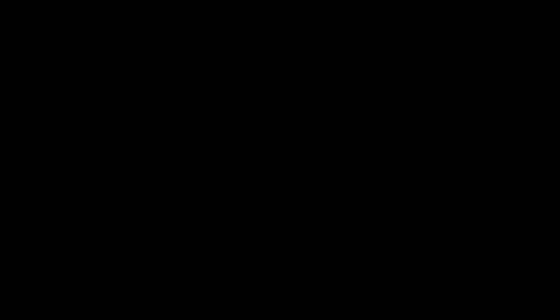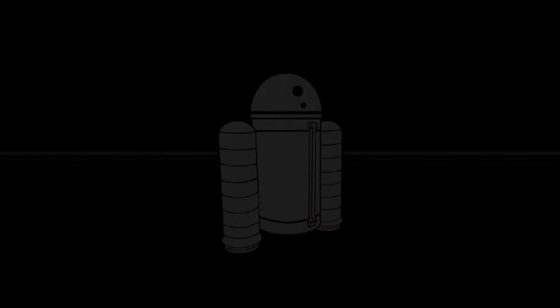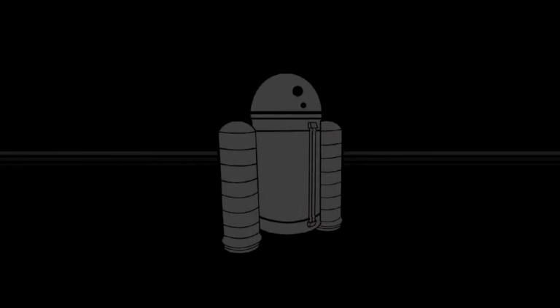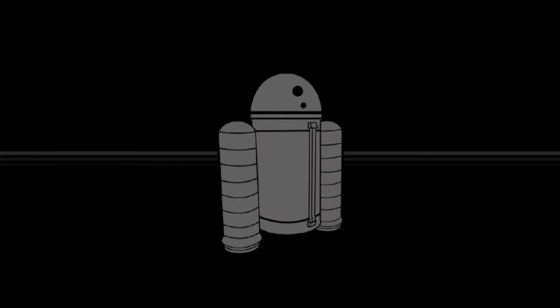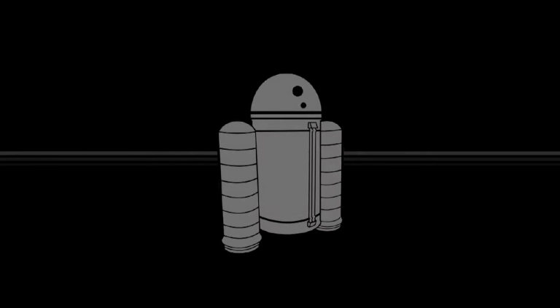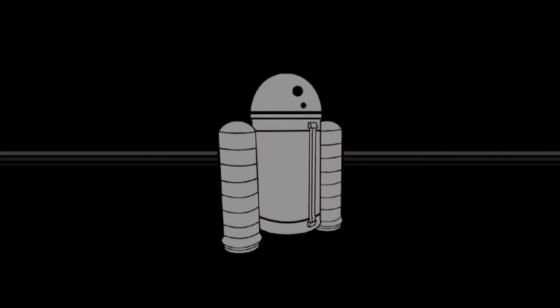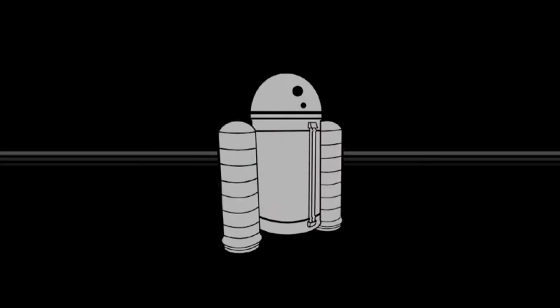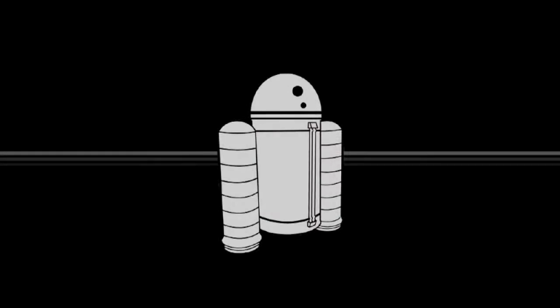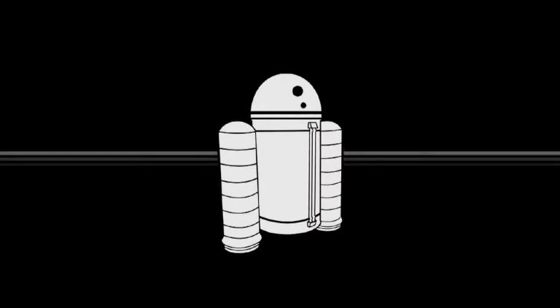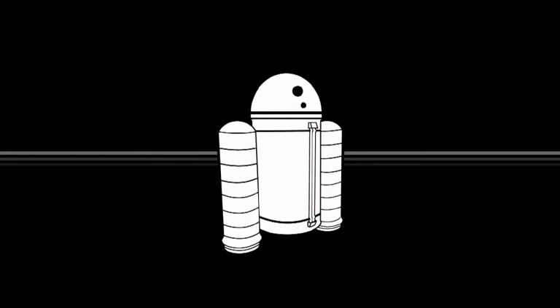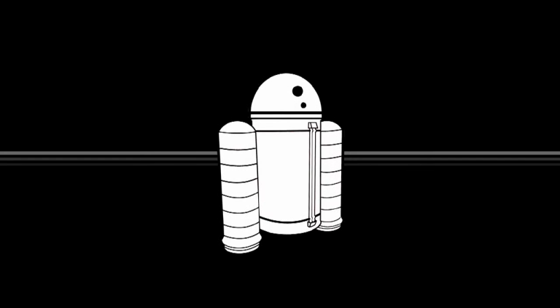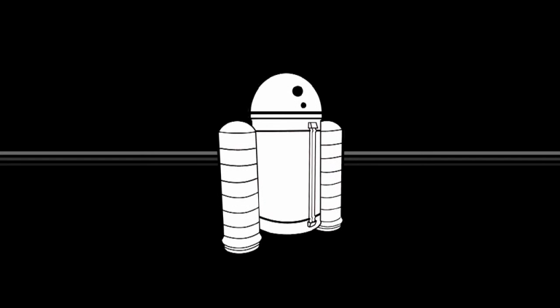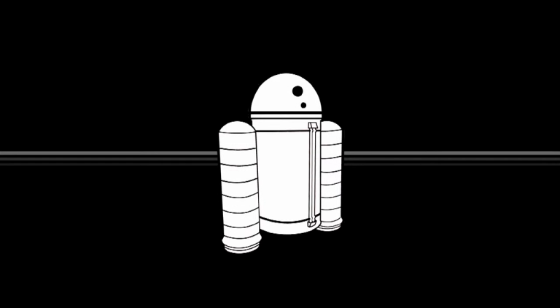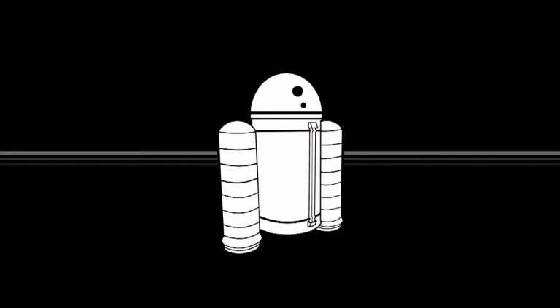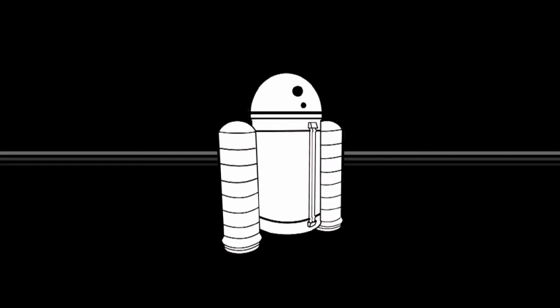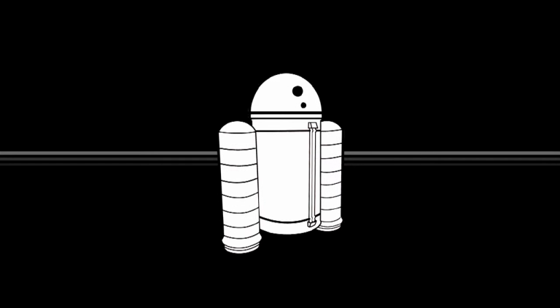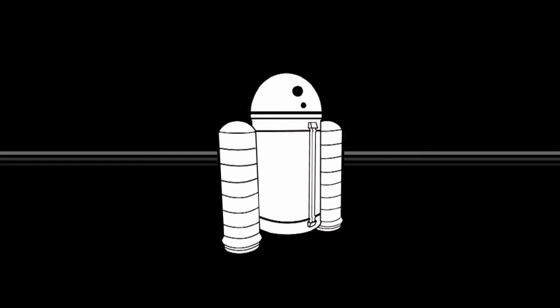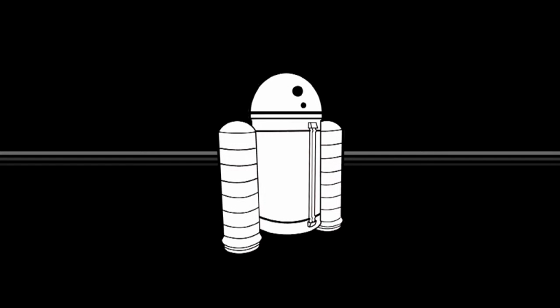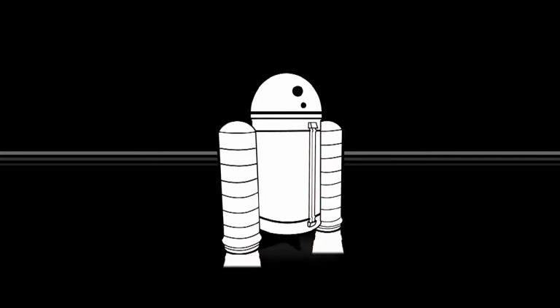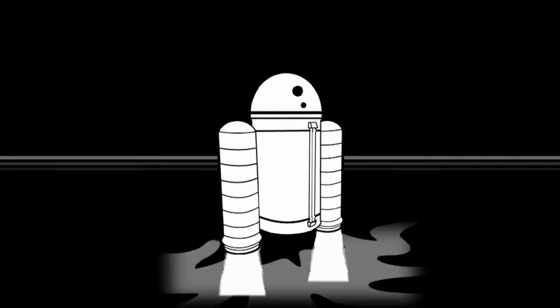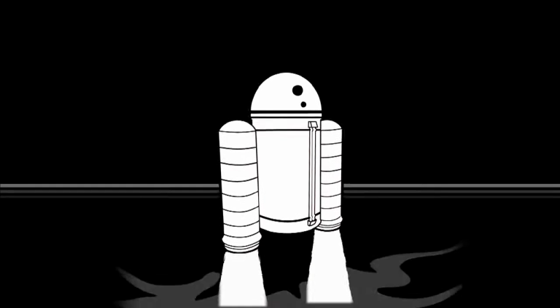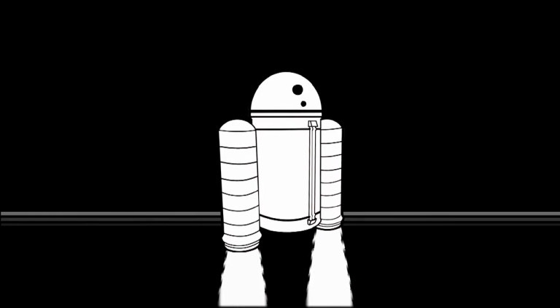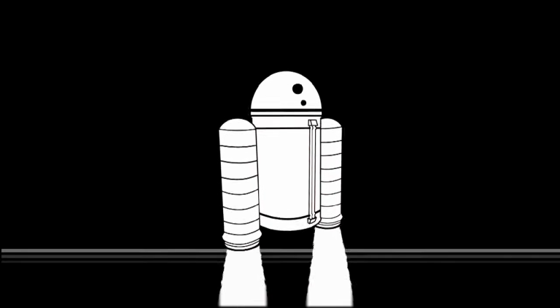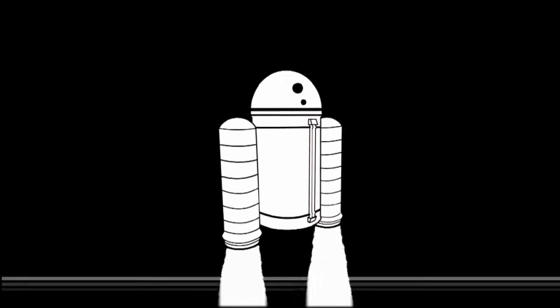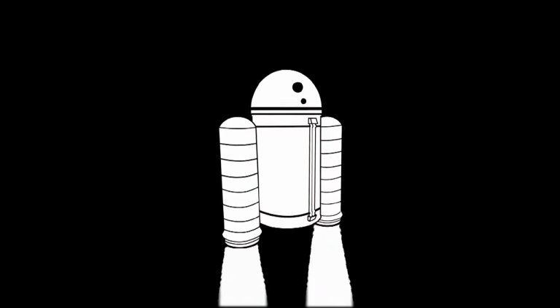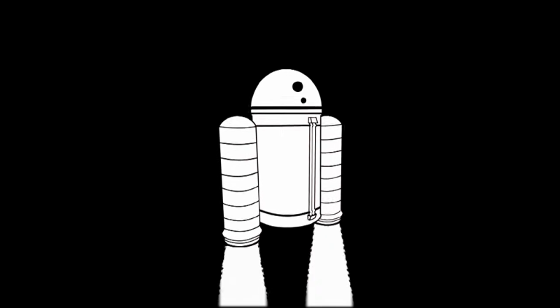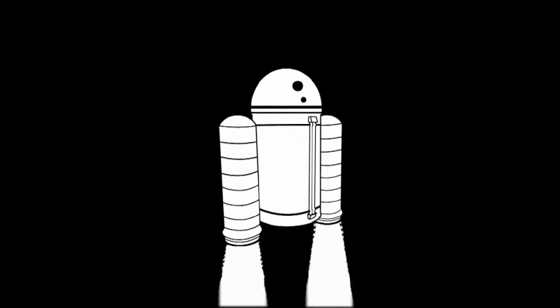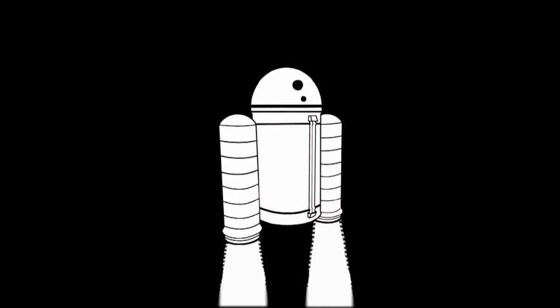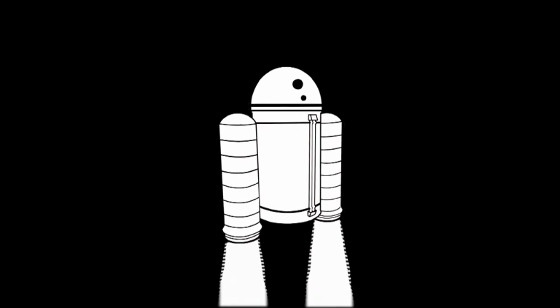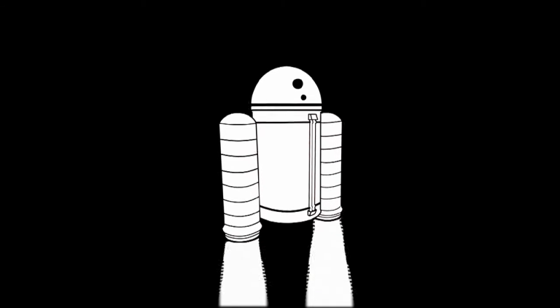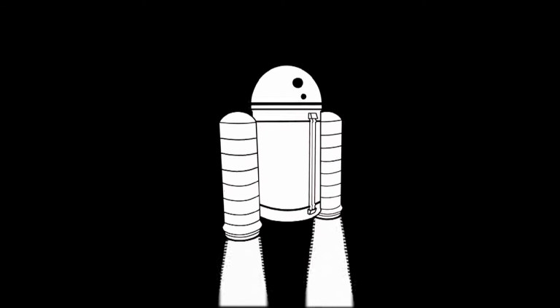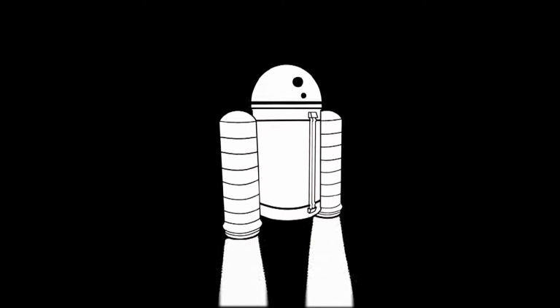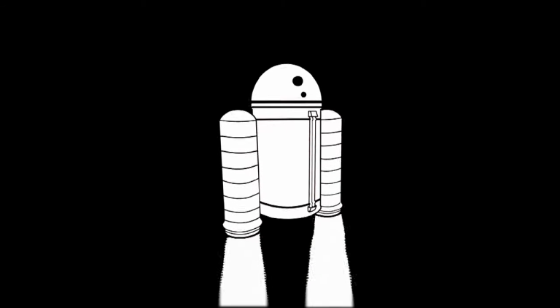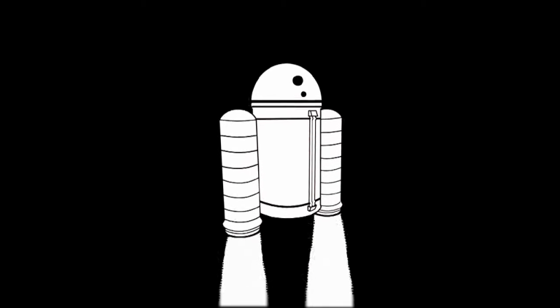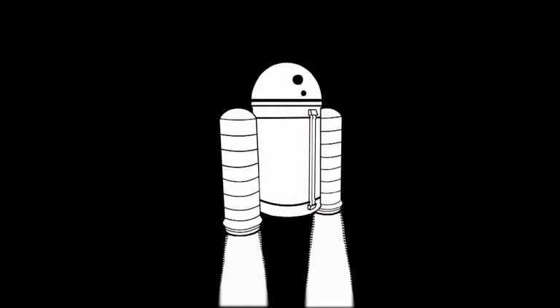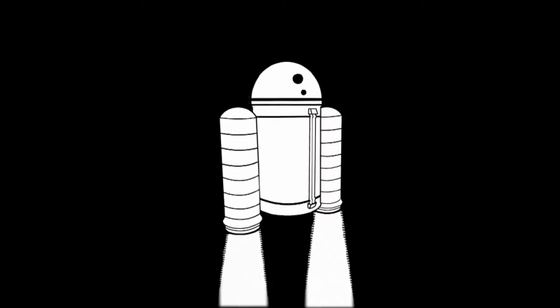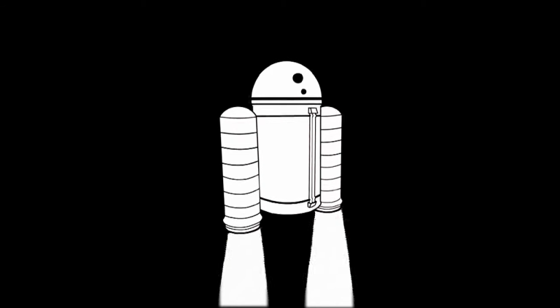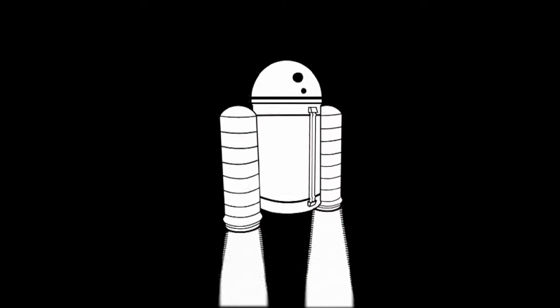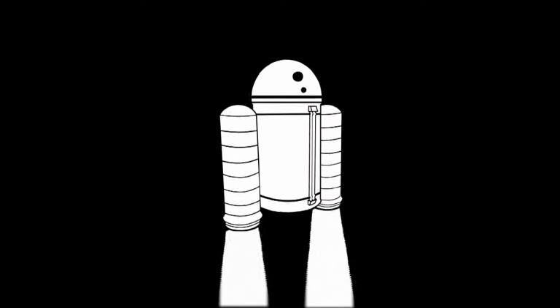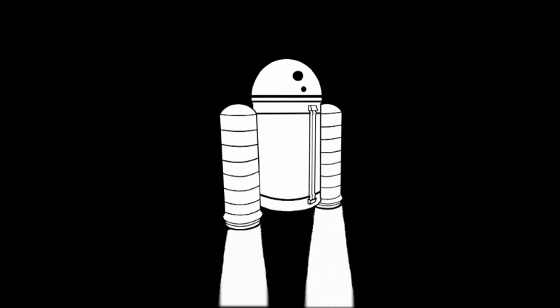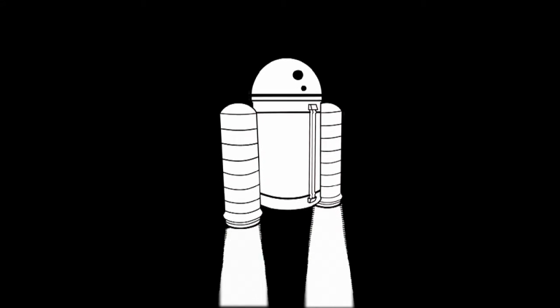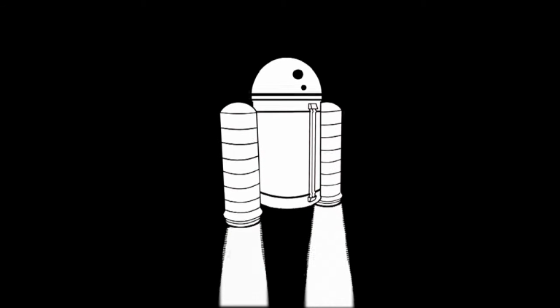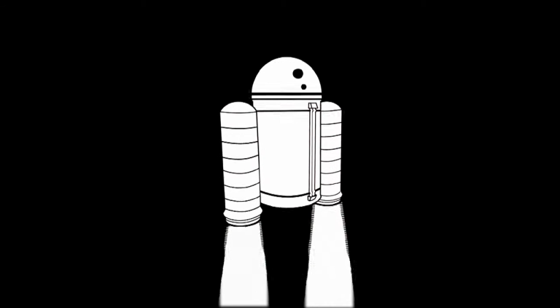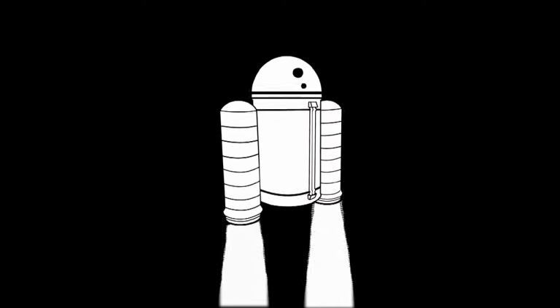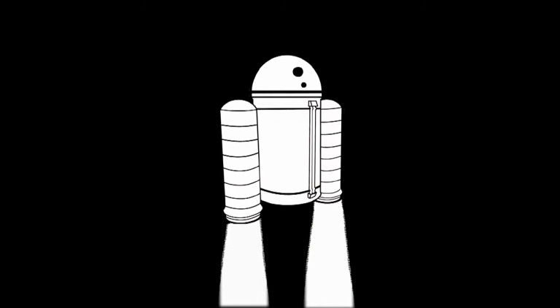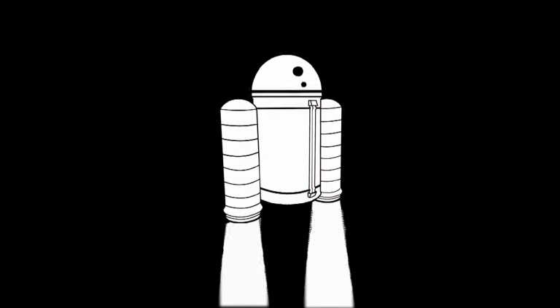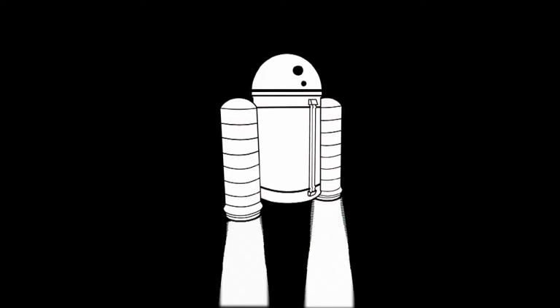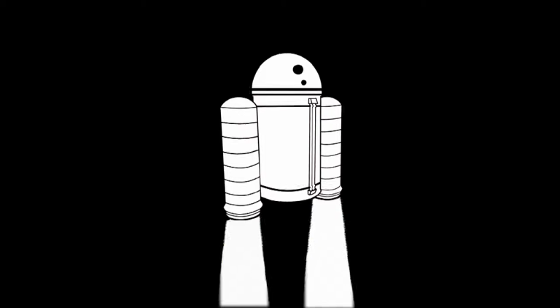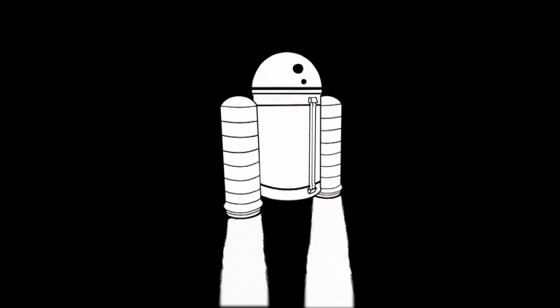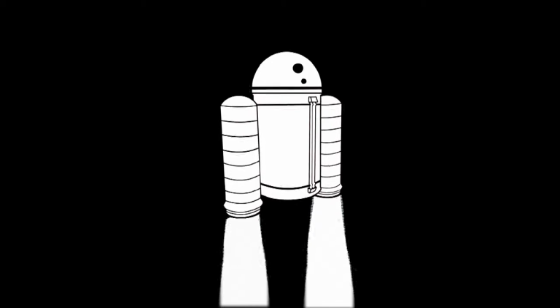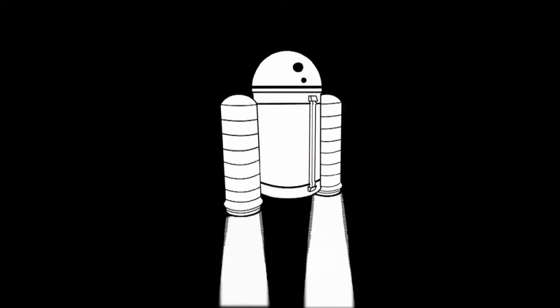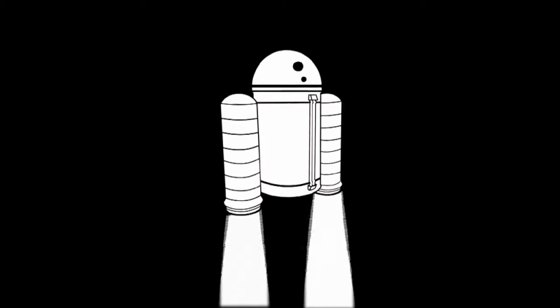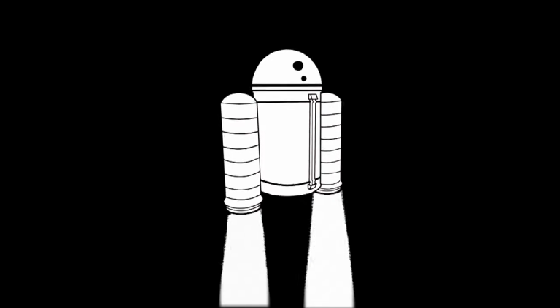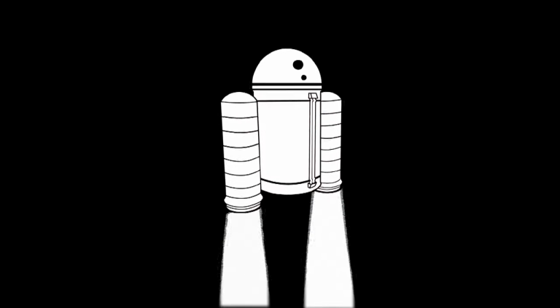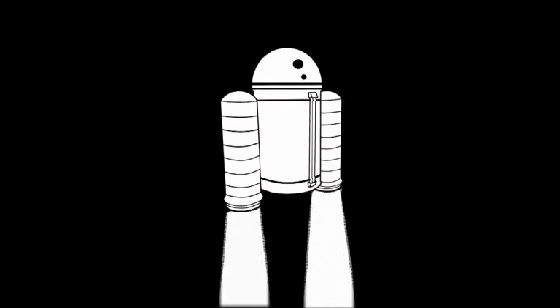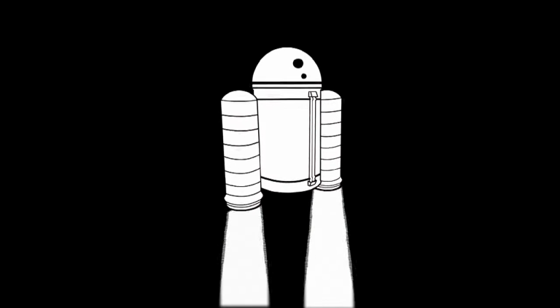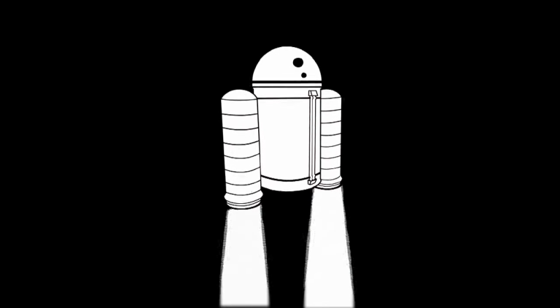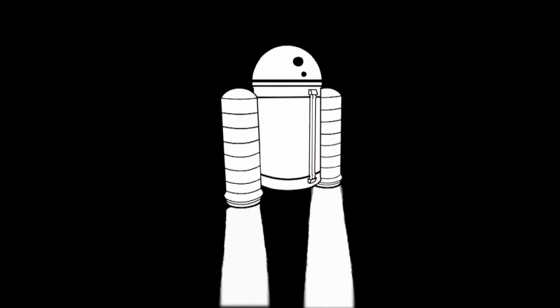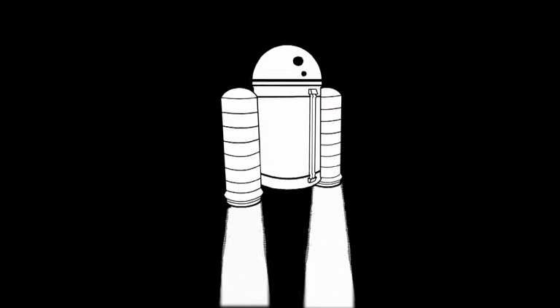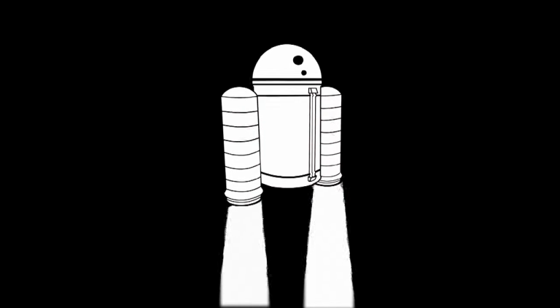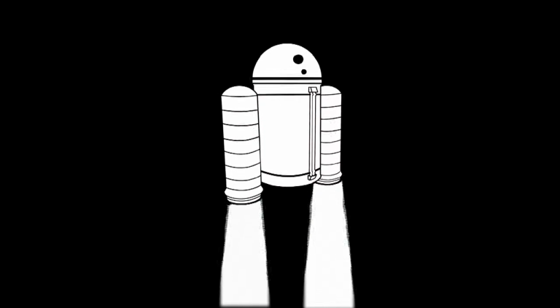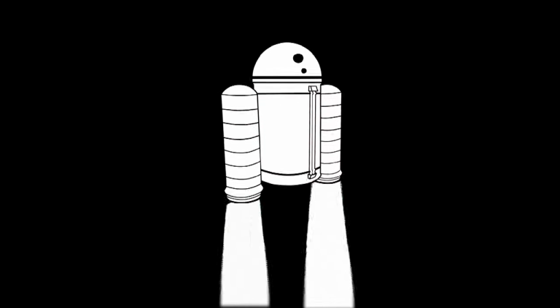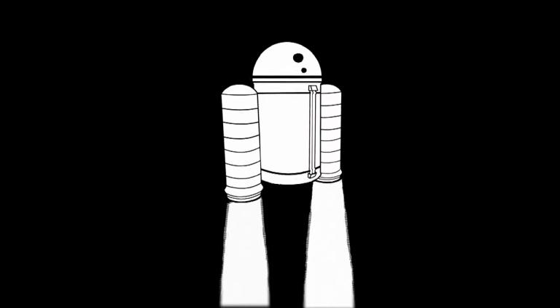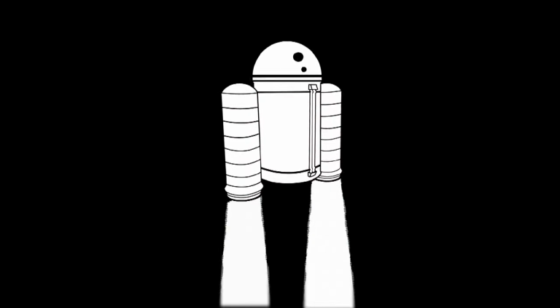We have ignition sequence stop. The engines are on. Three, two, one, zero.